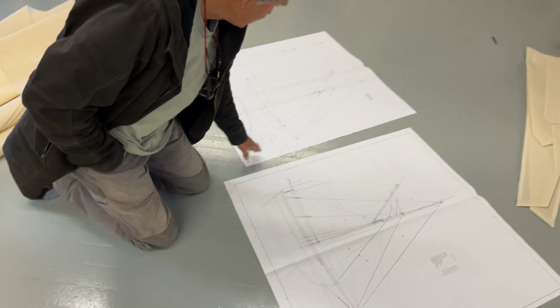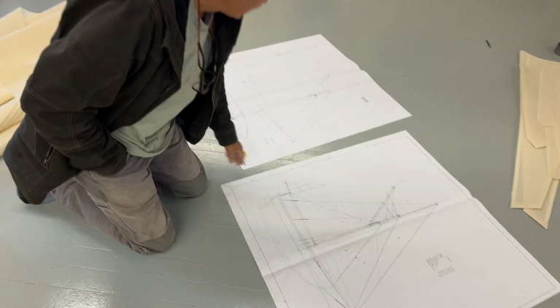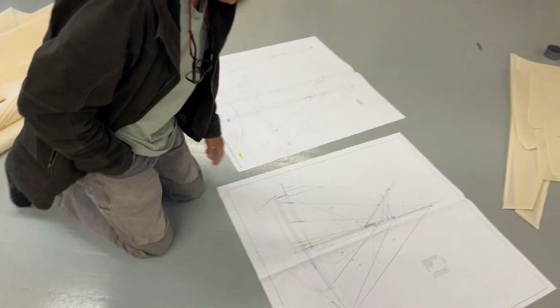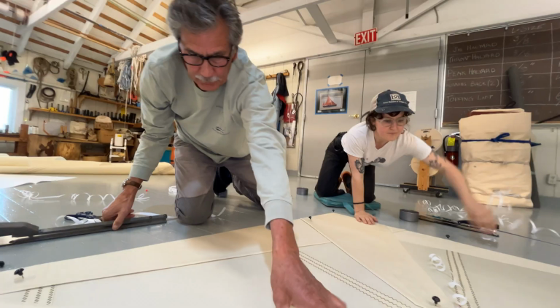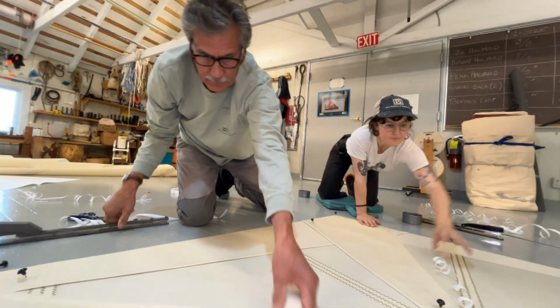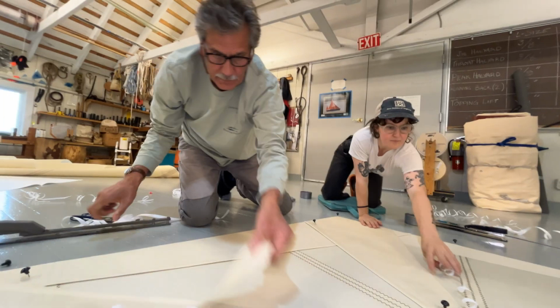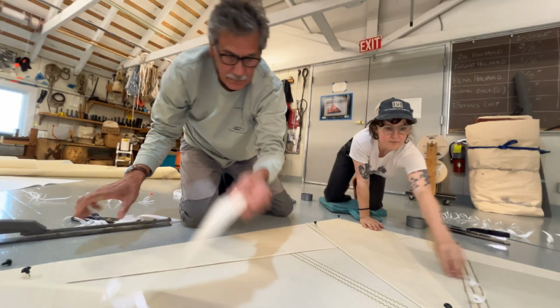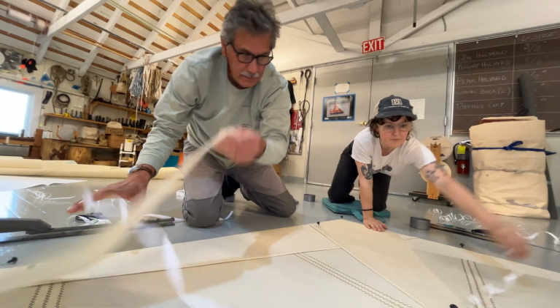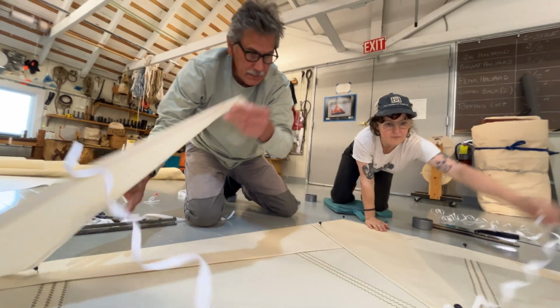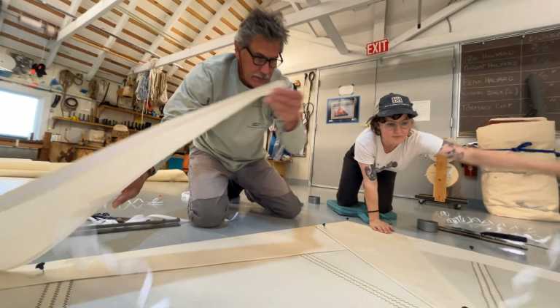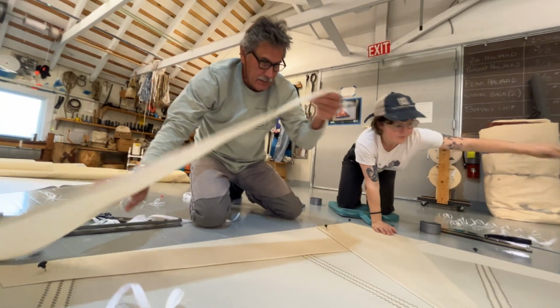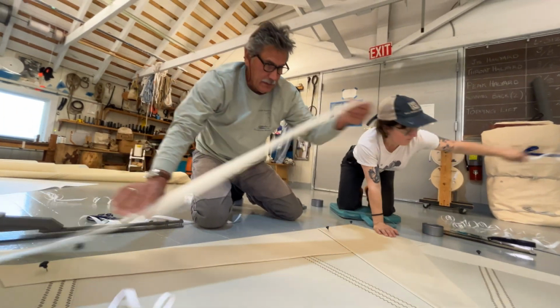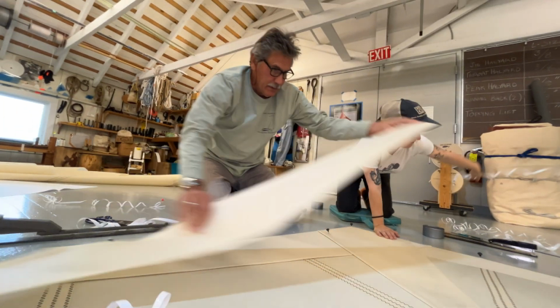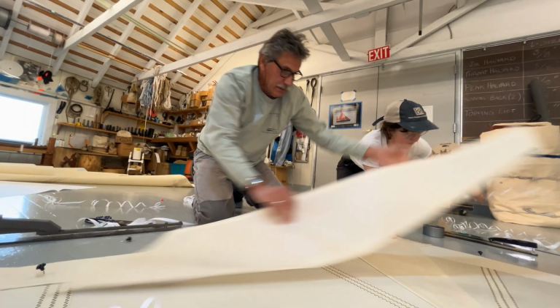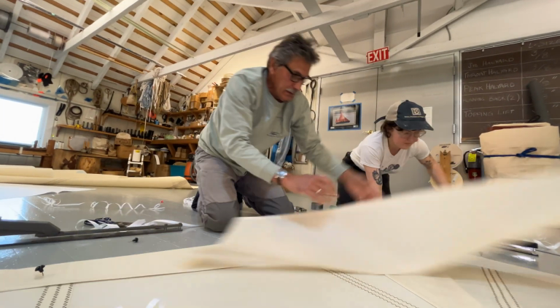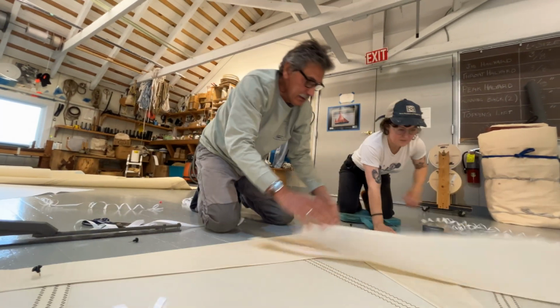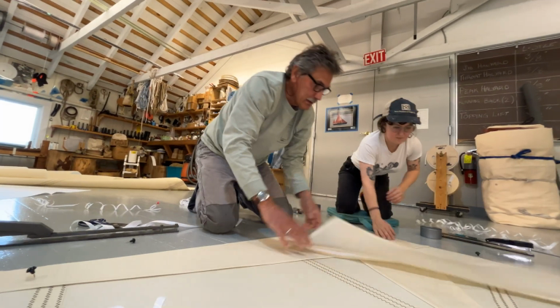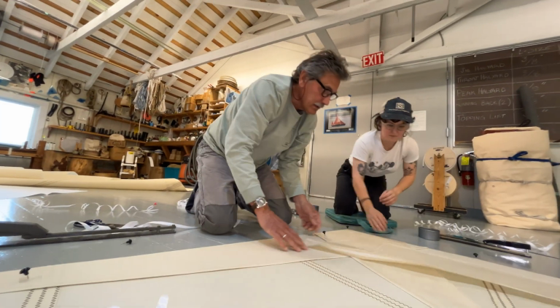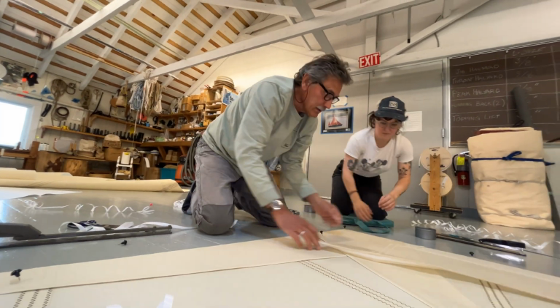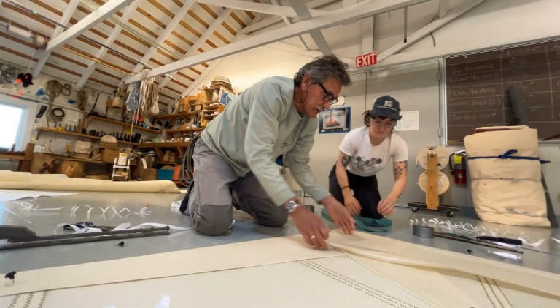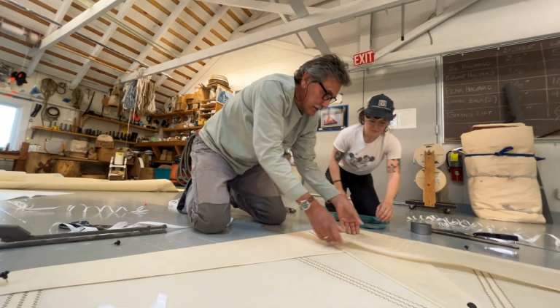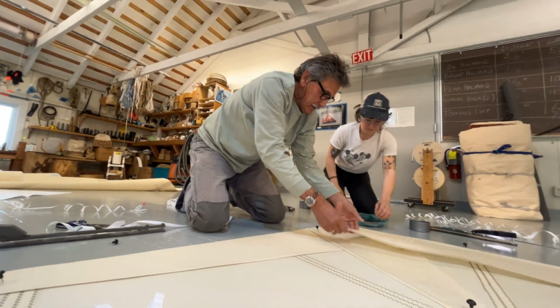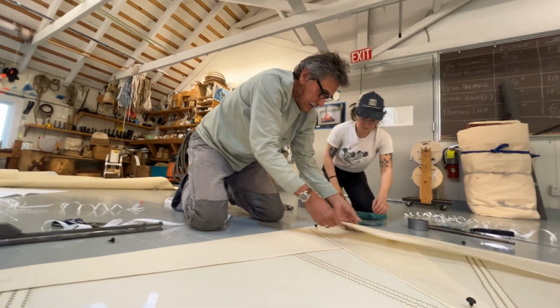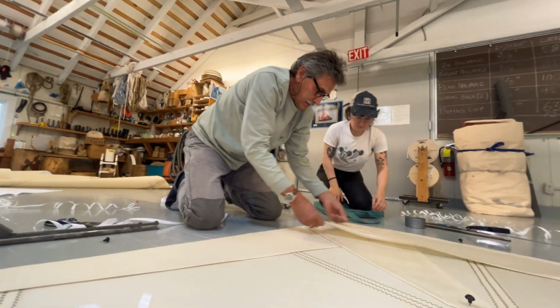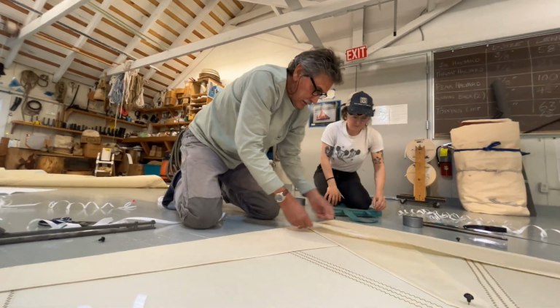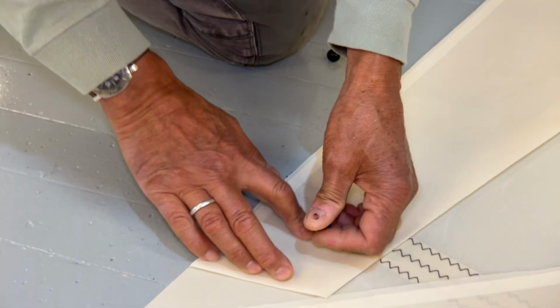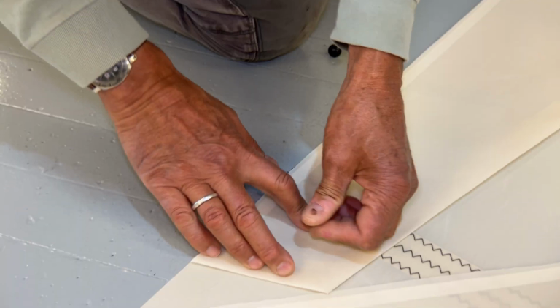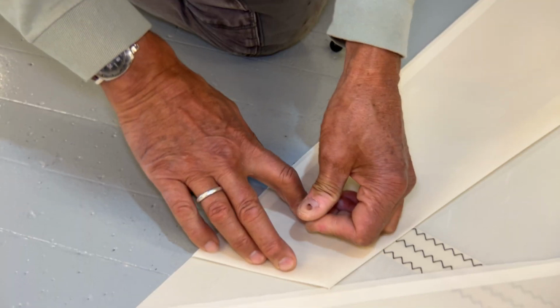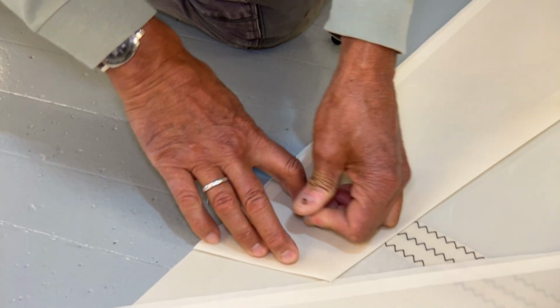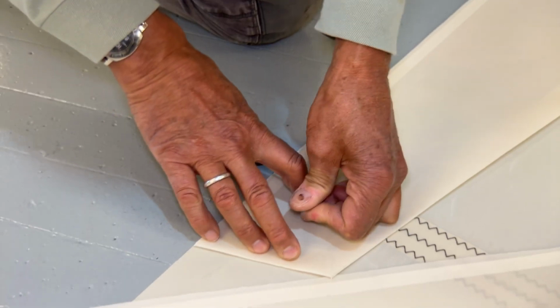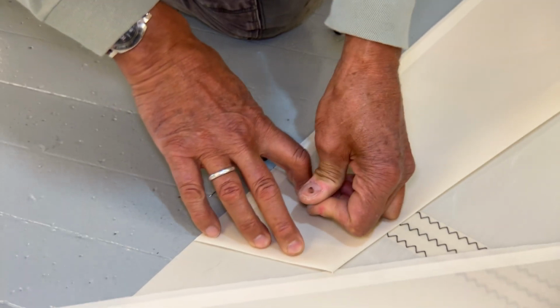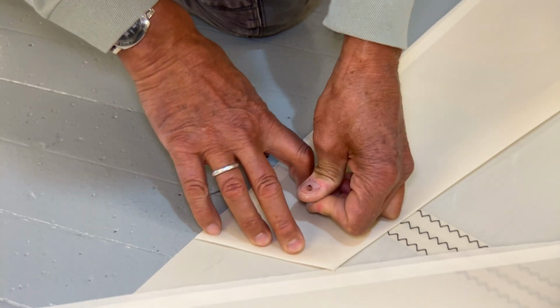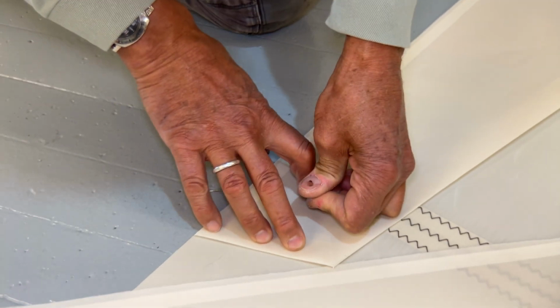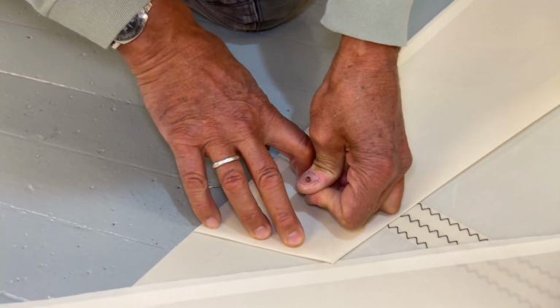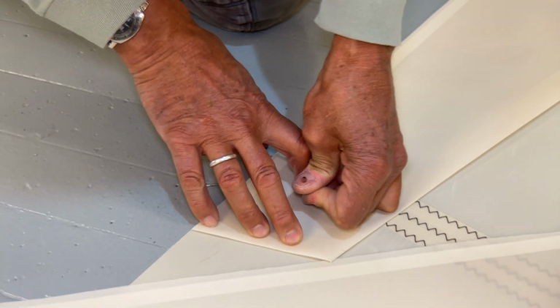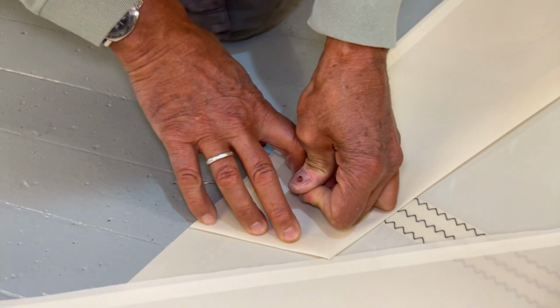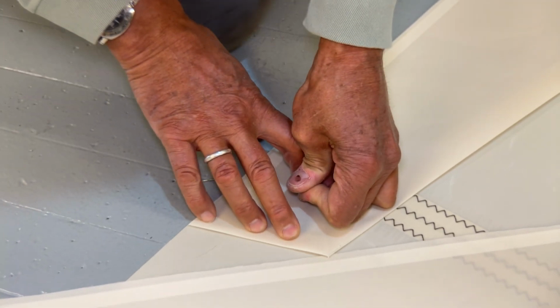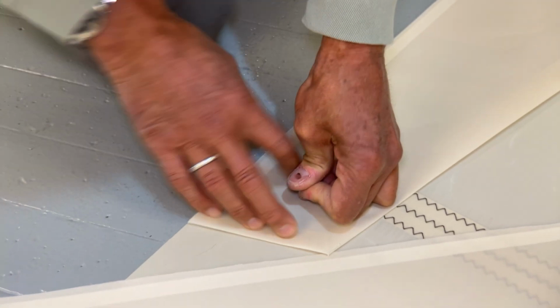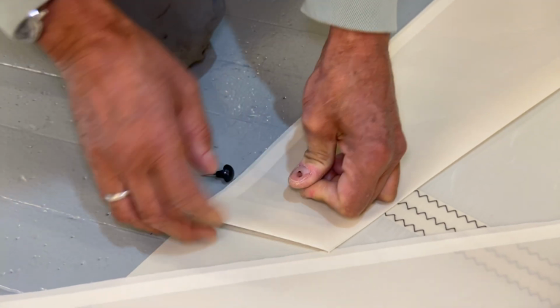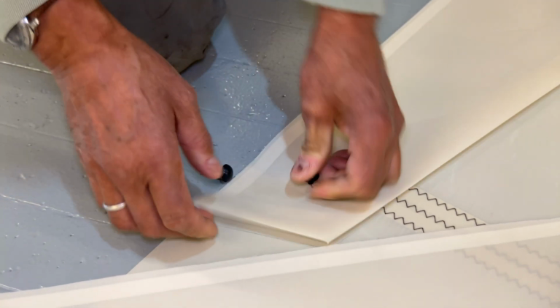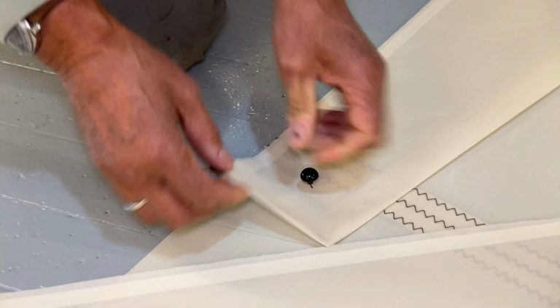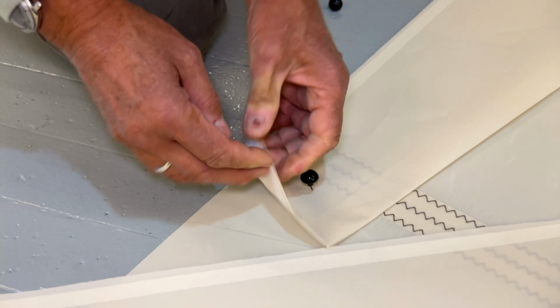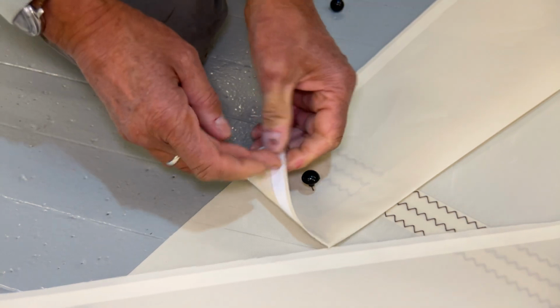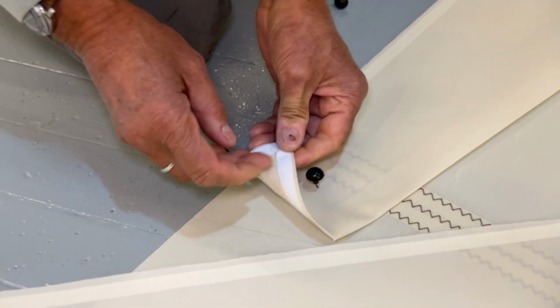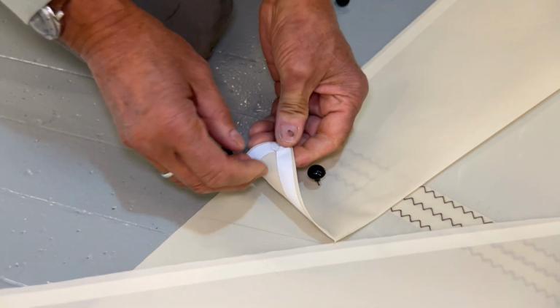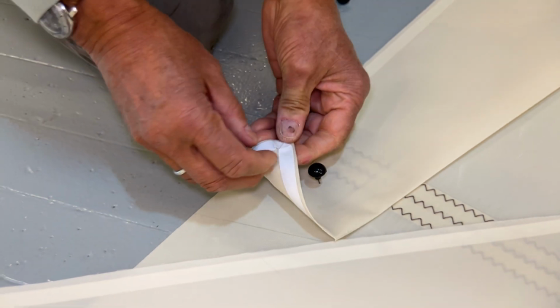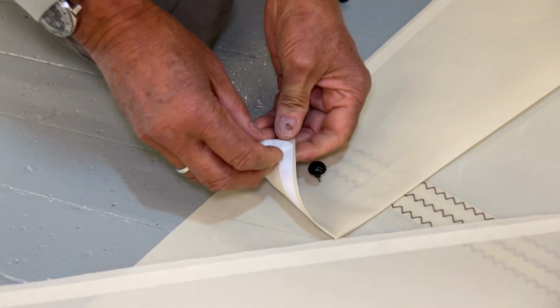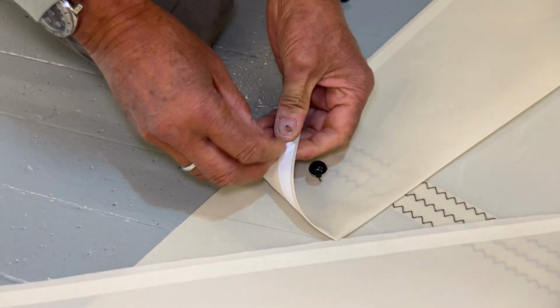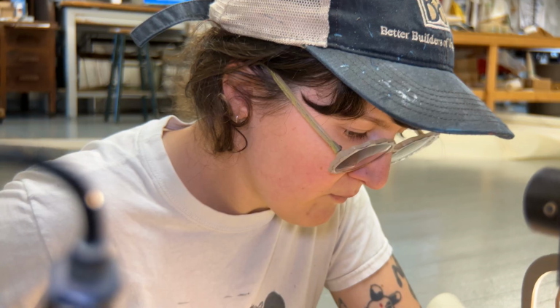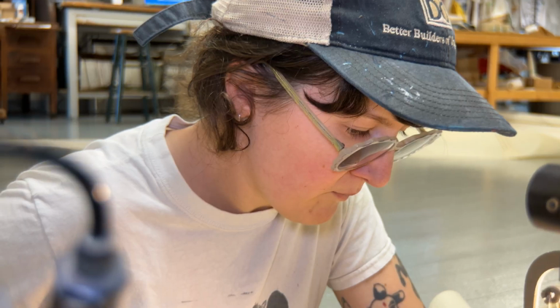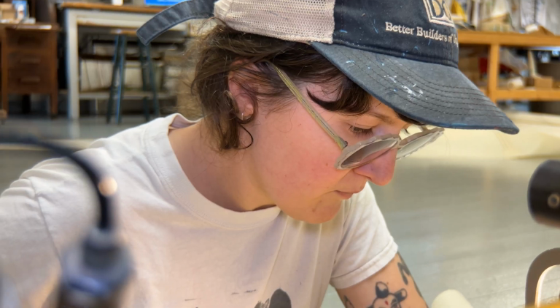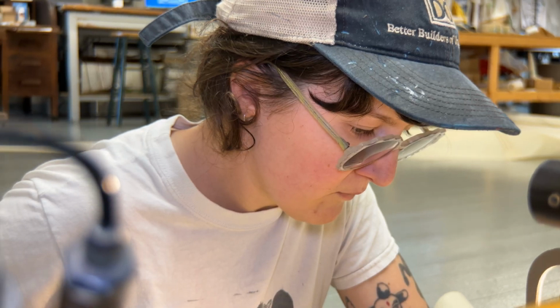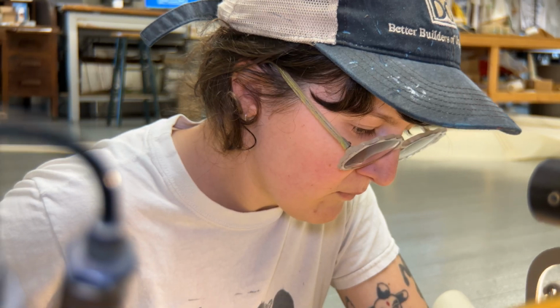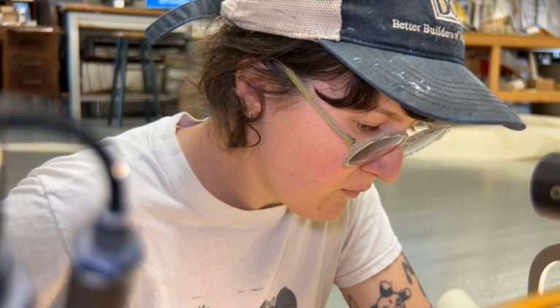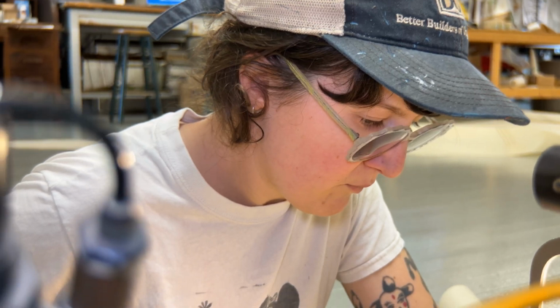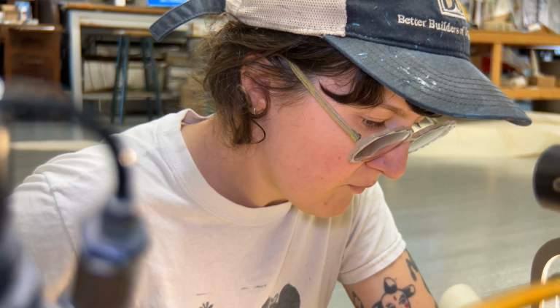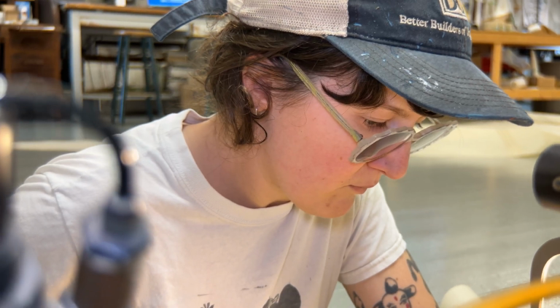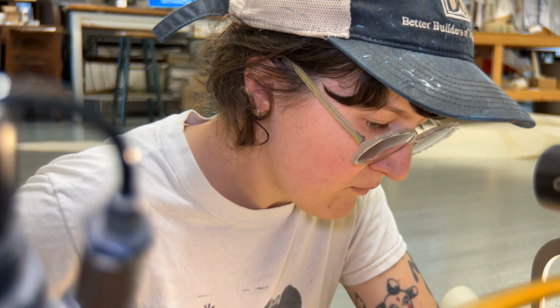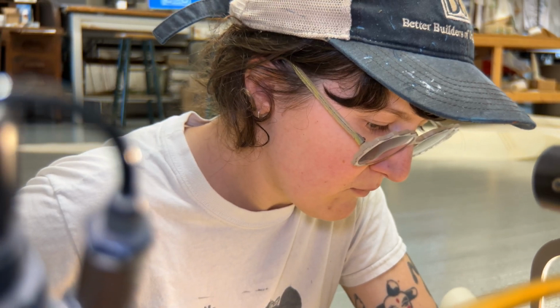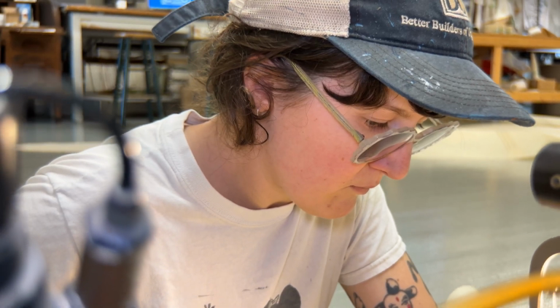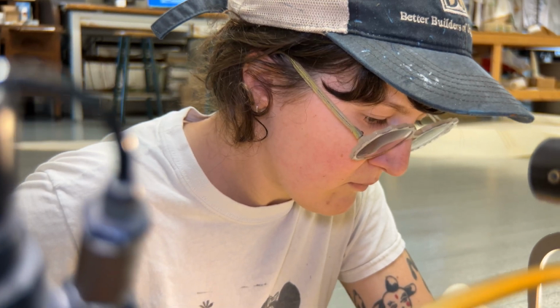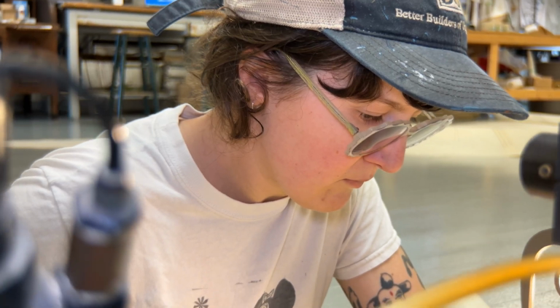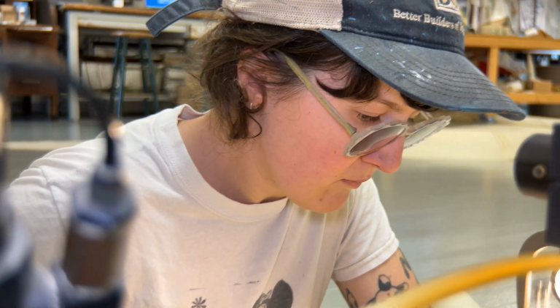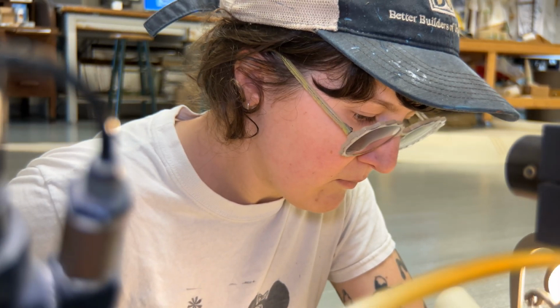In addition to boat building and systems, we're also lucky to have a custom sail maker on campus. Here you can see Sean Rankins and his crew beginning to lay out and cut sails for the Tally Ho.